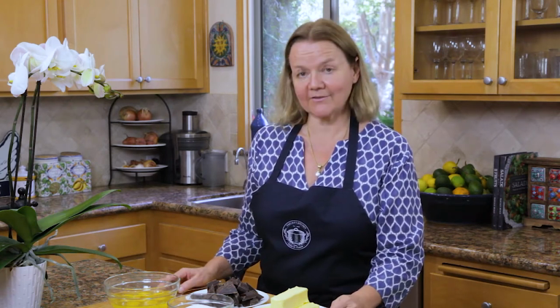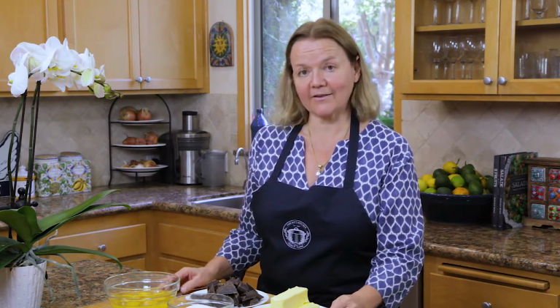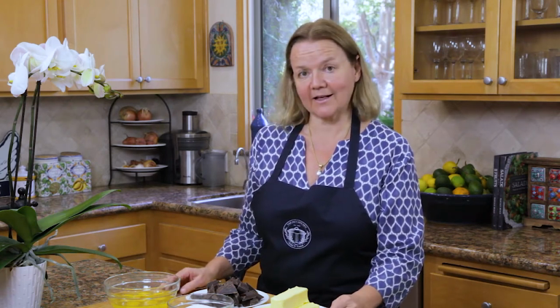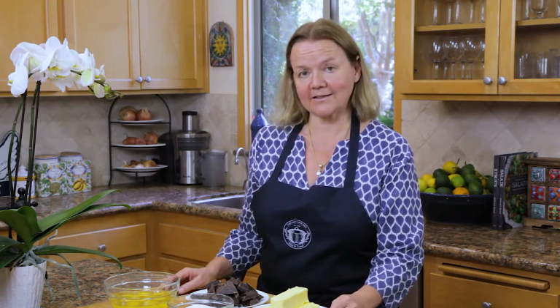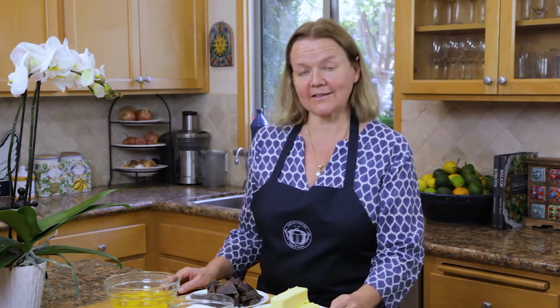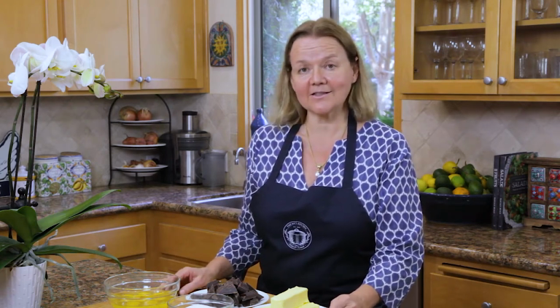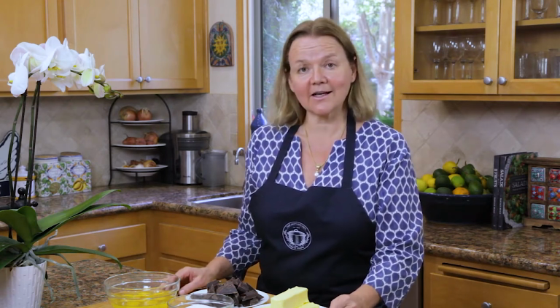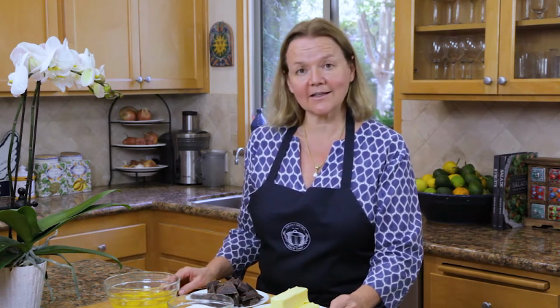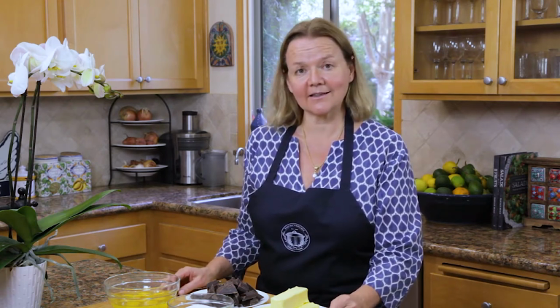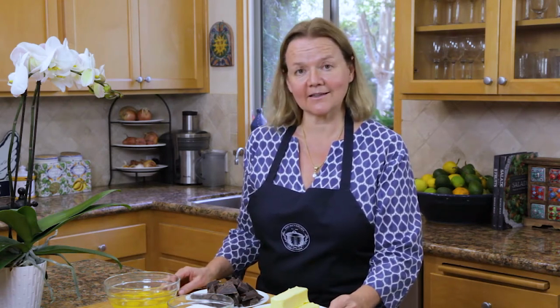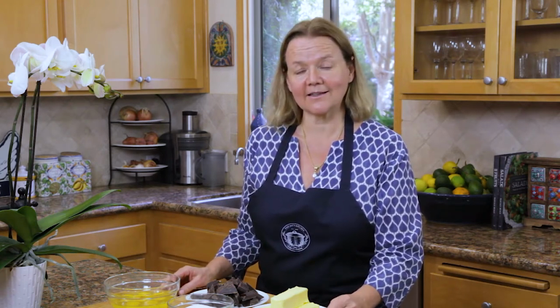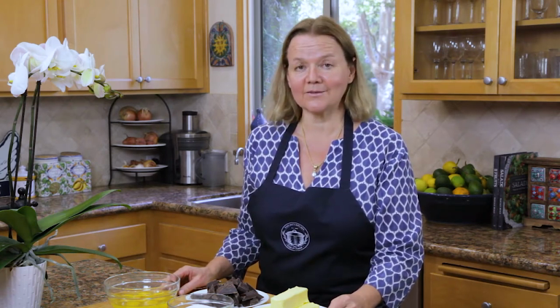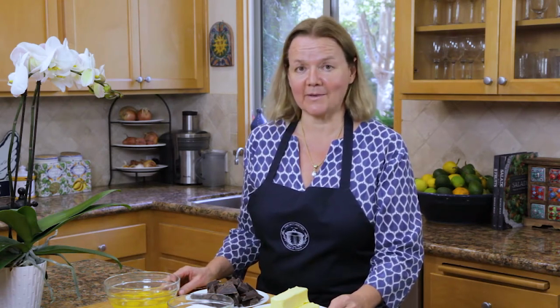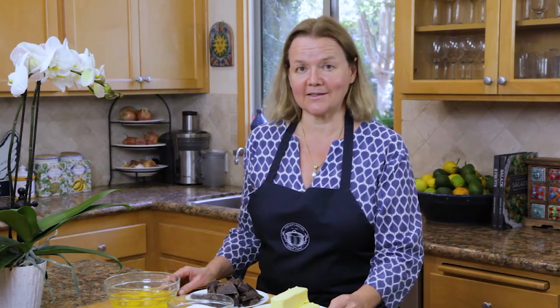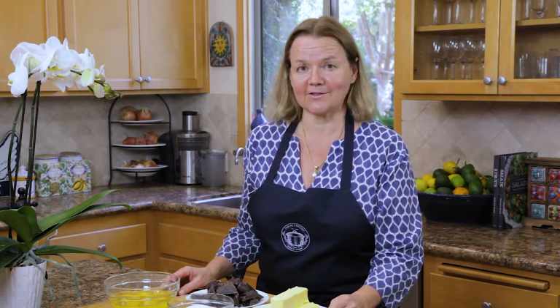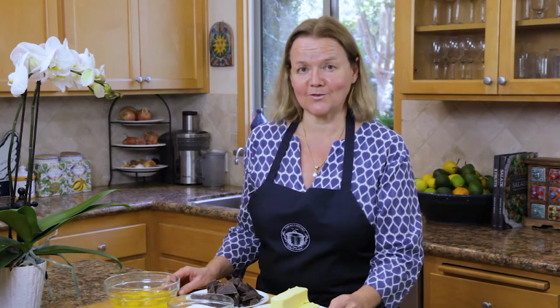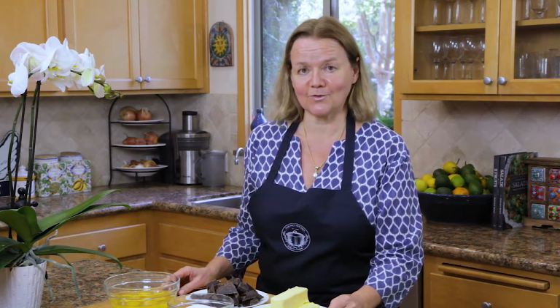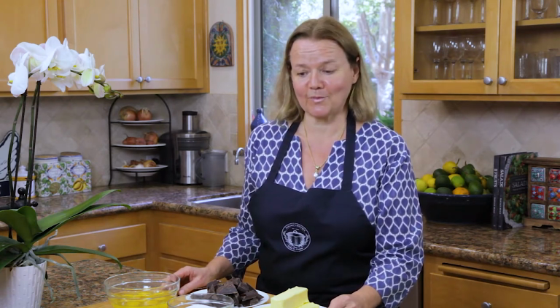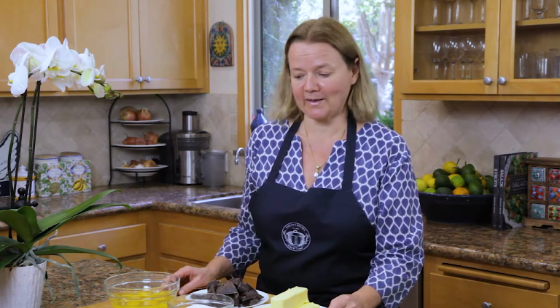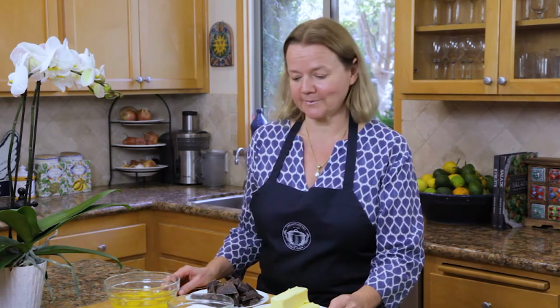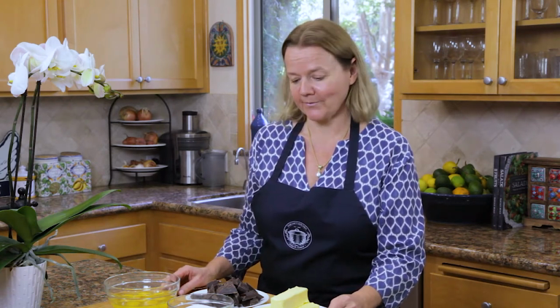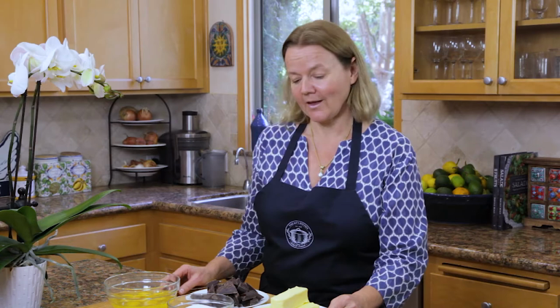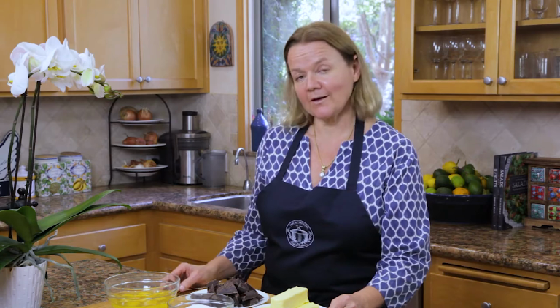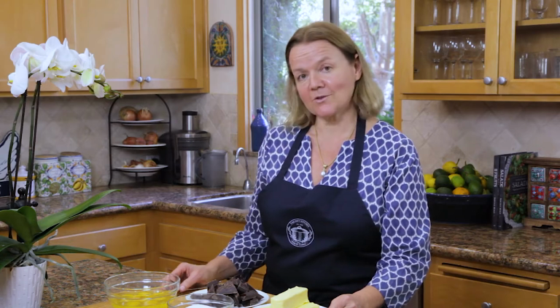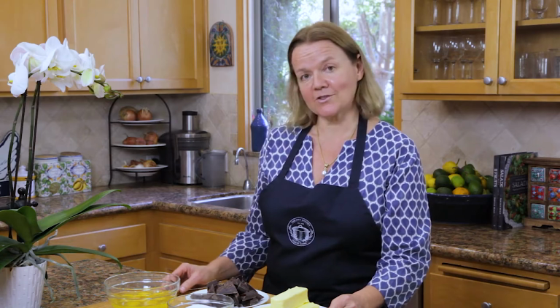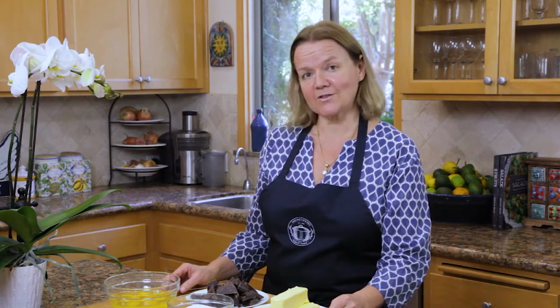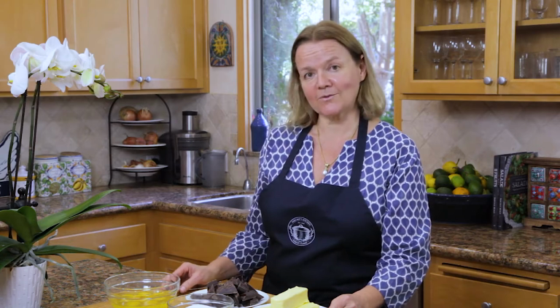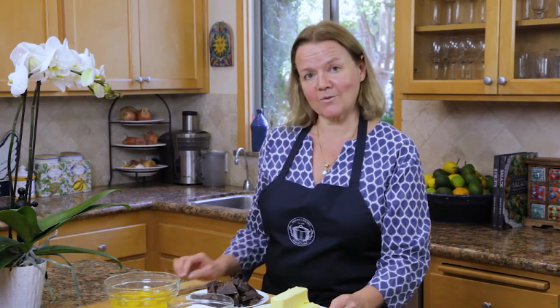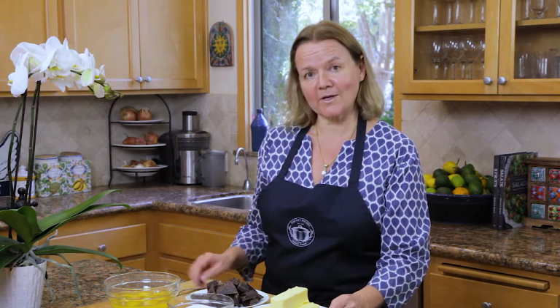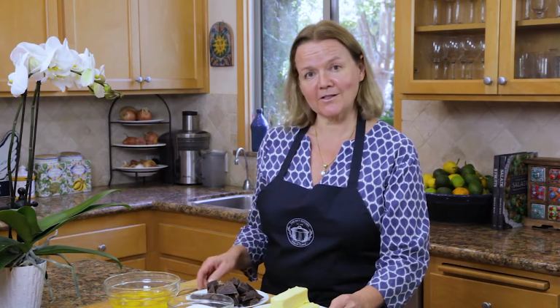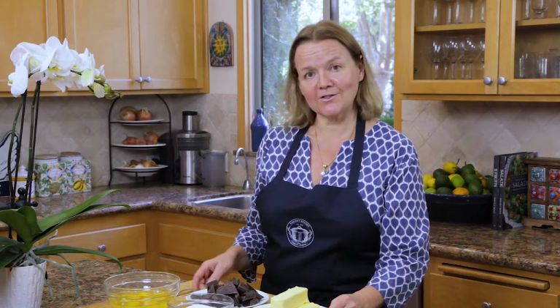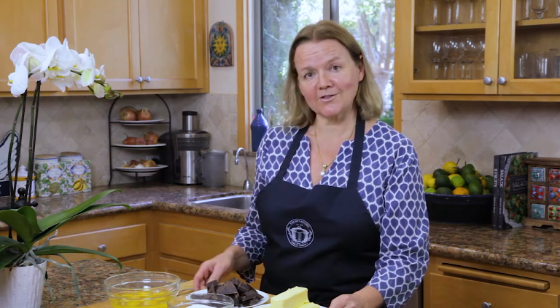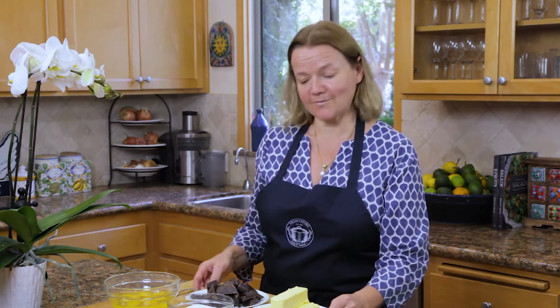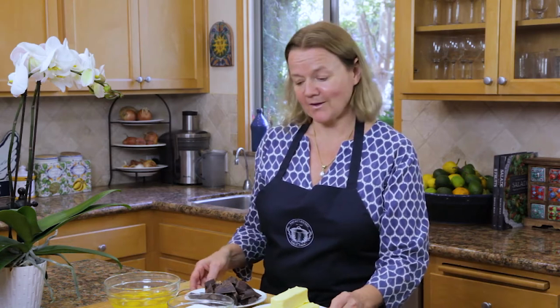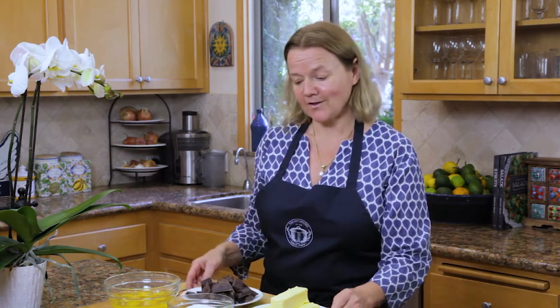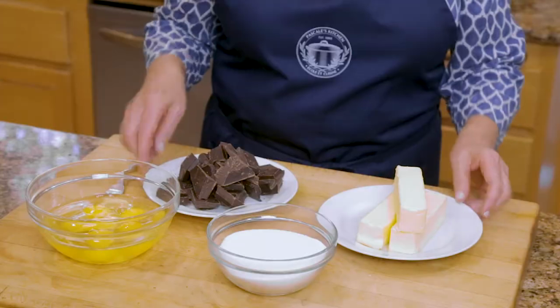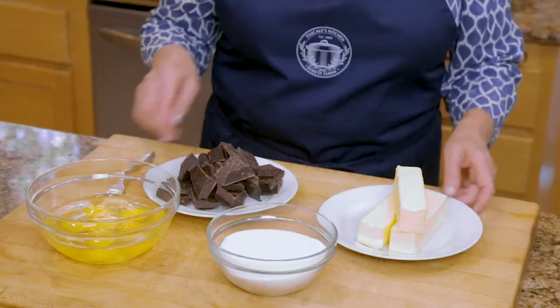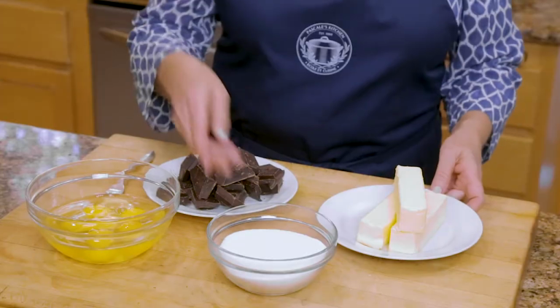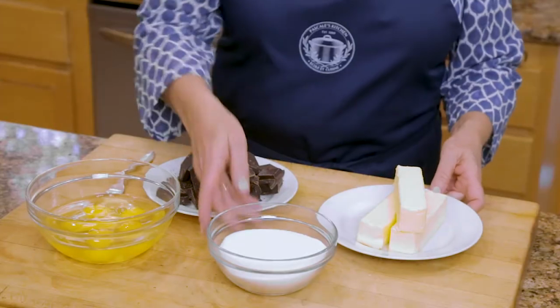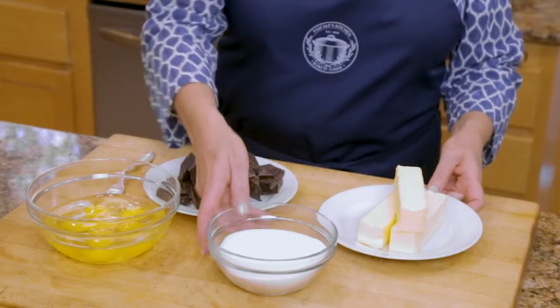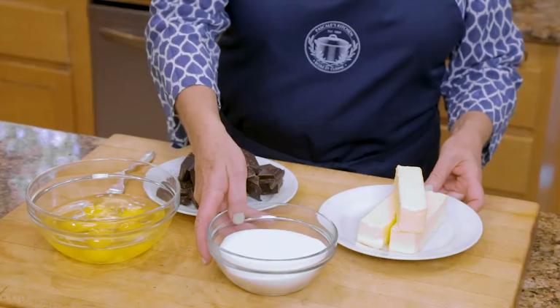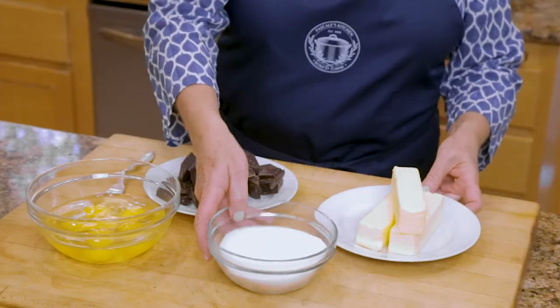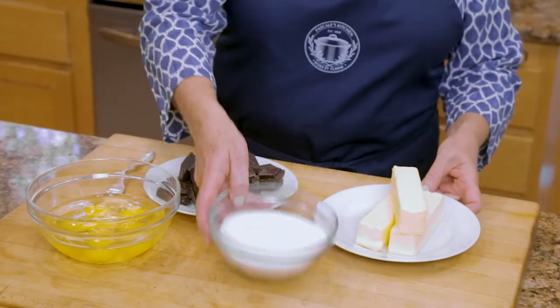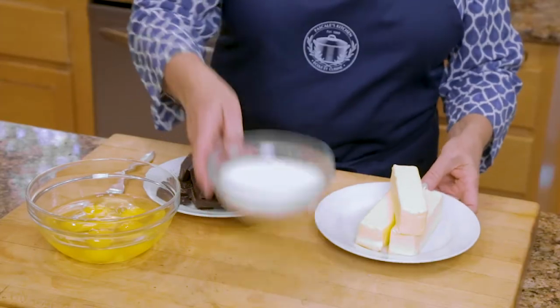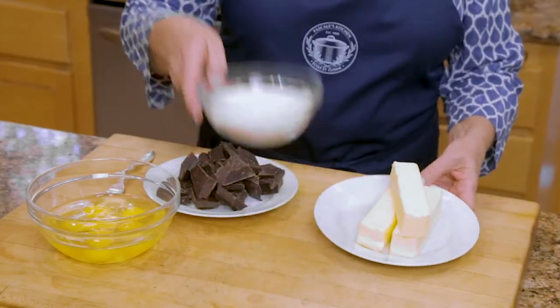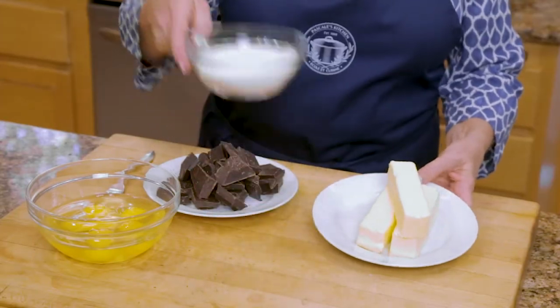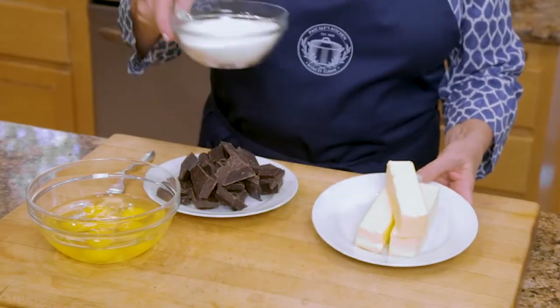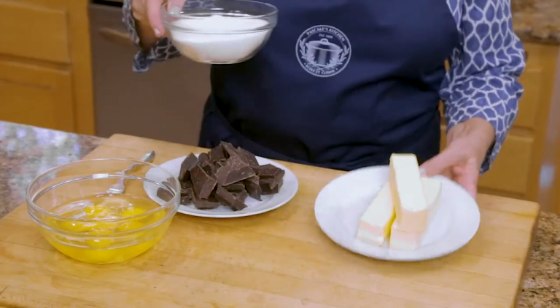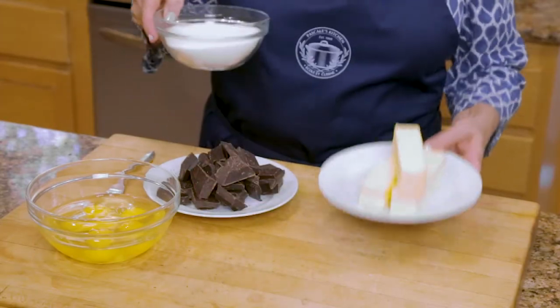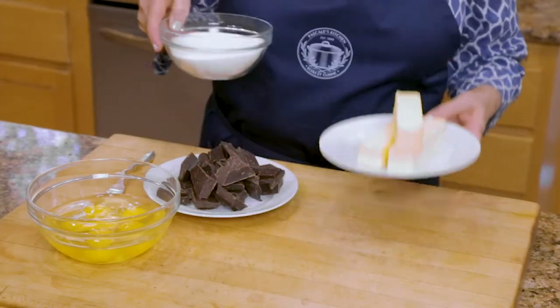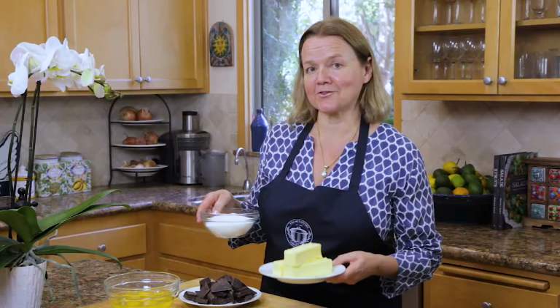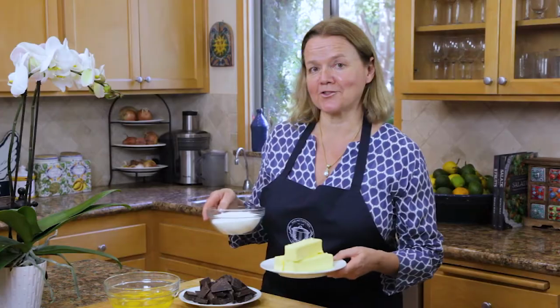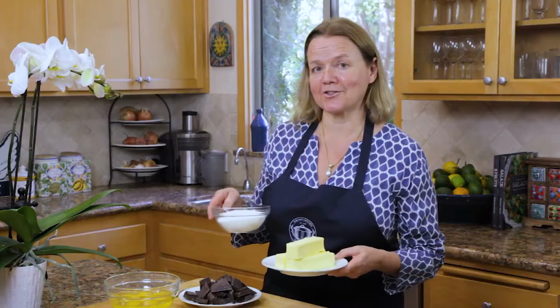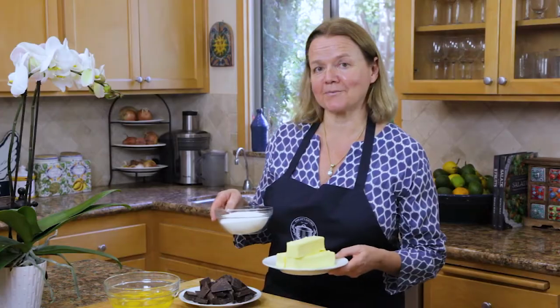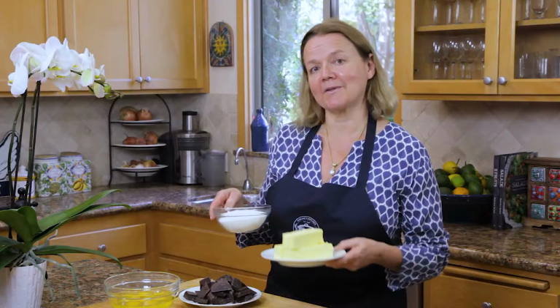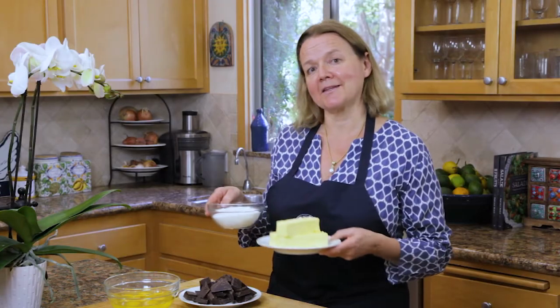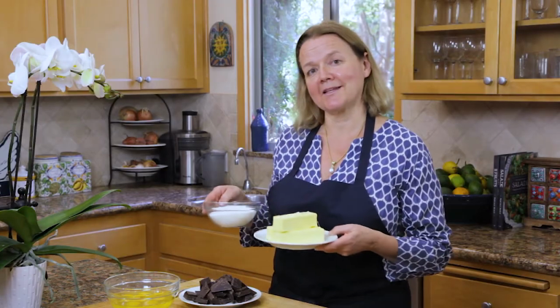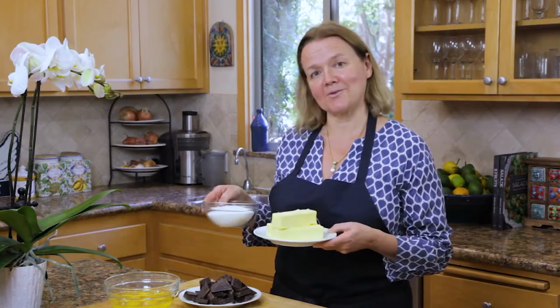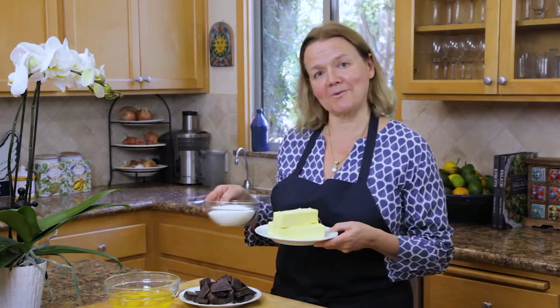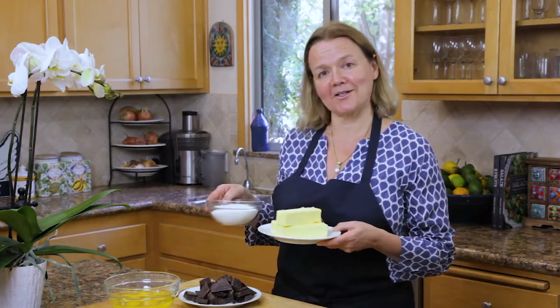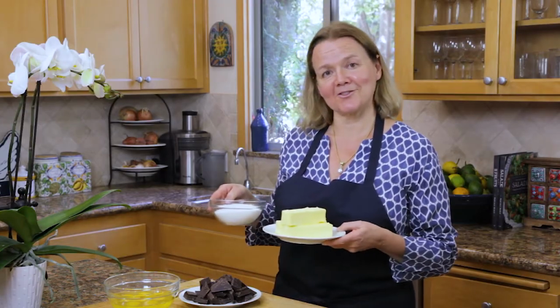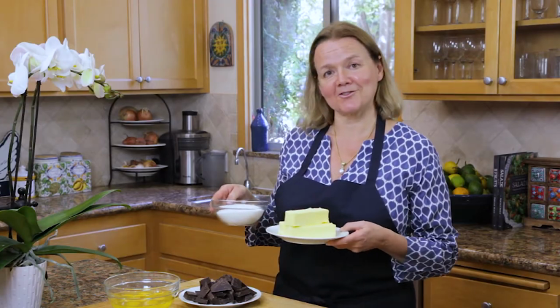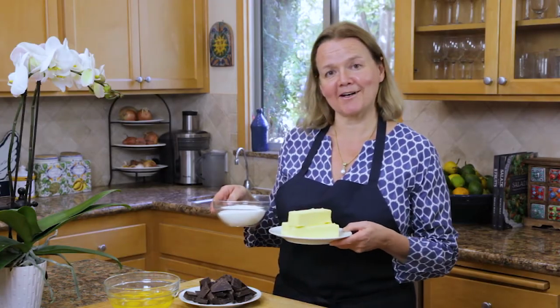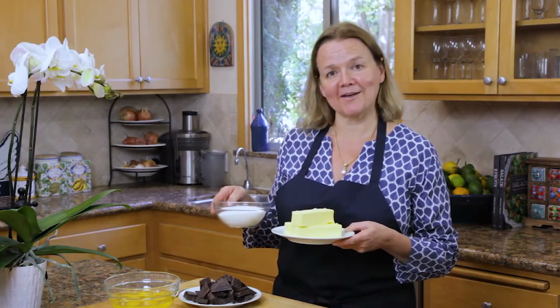In fact, the entire thing is made in a saucepan, which is what we're going to do. The first thing we have to do is melt the butter and sugar, and that's what we're going to do right now.